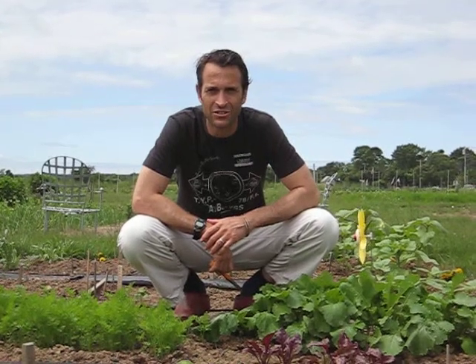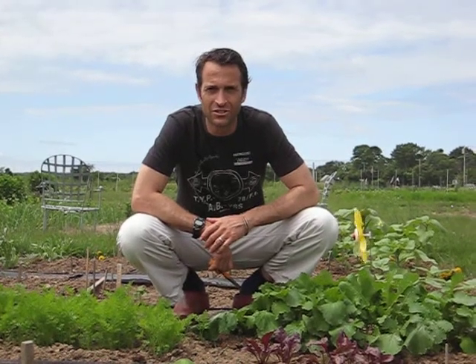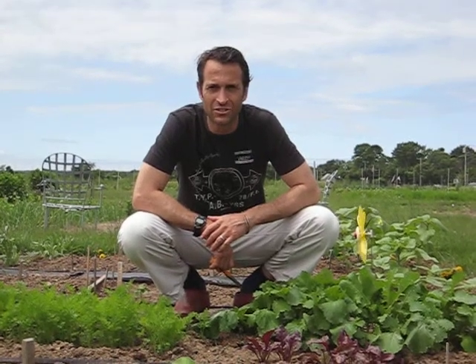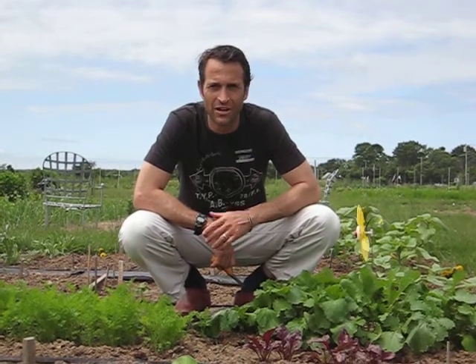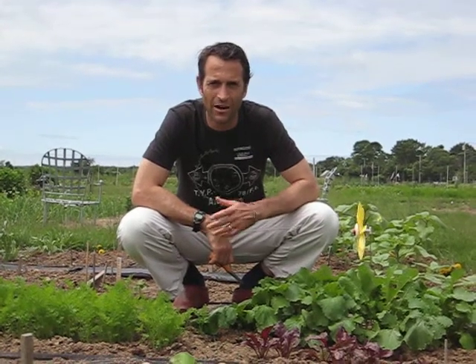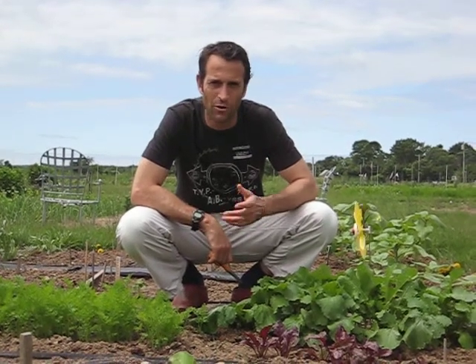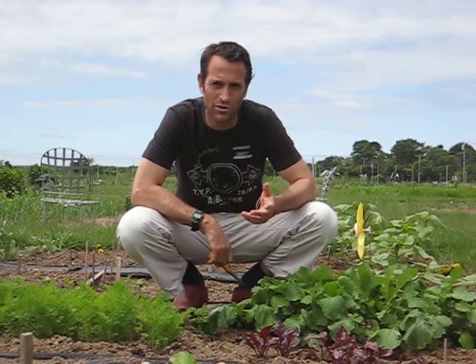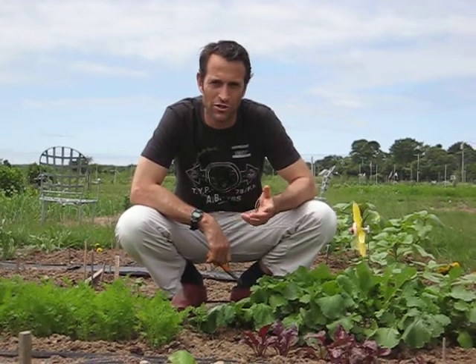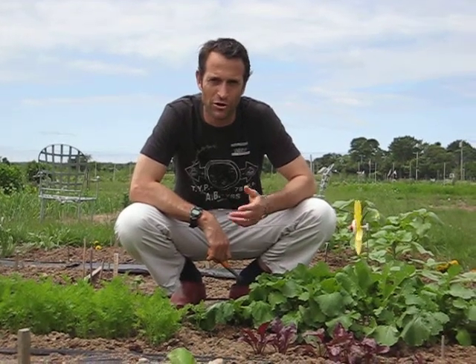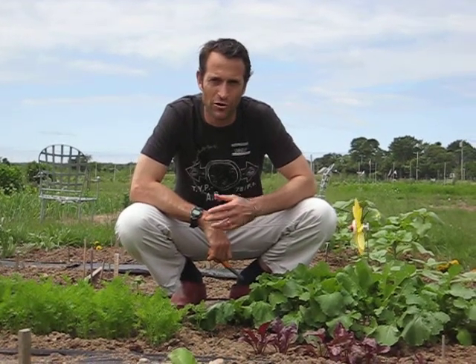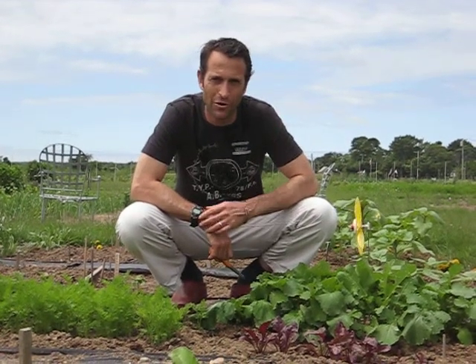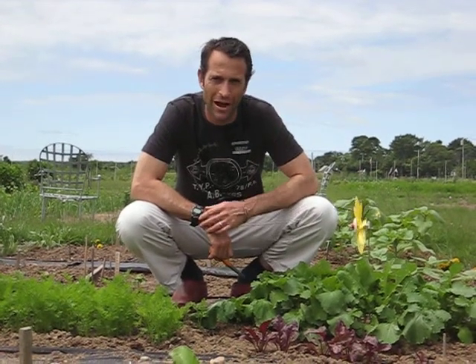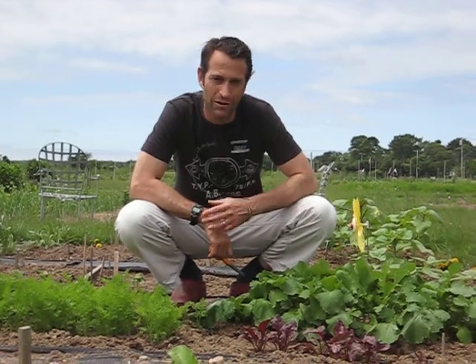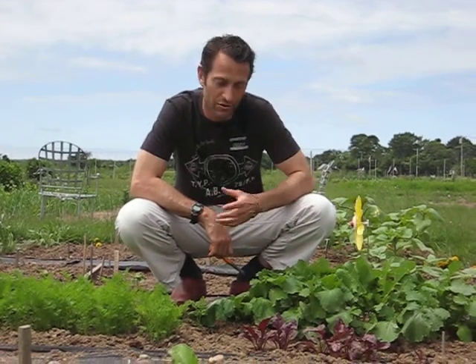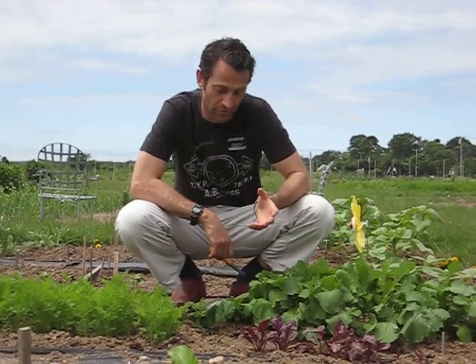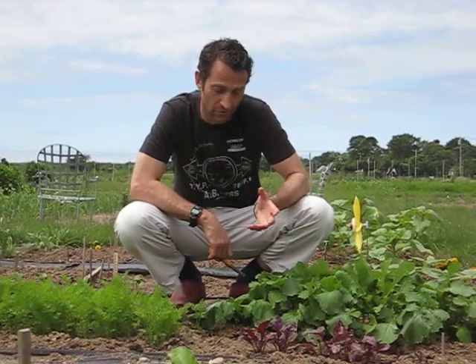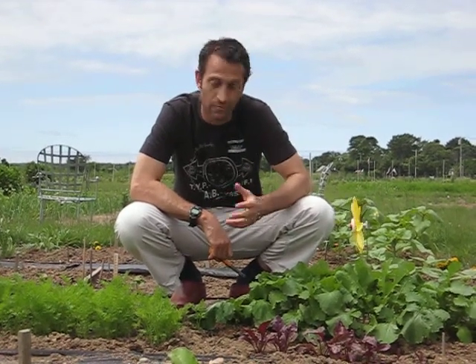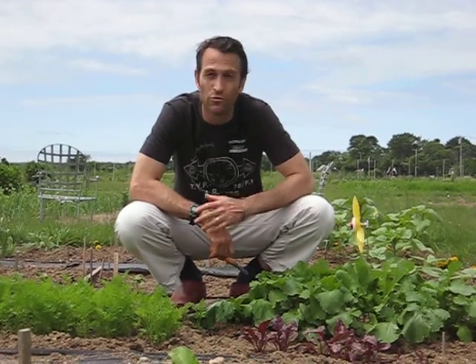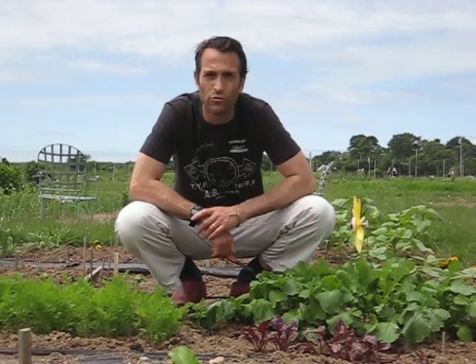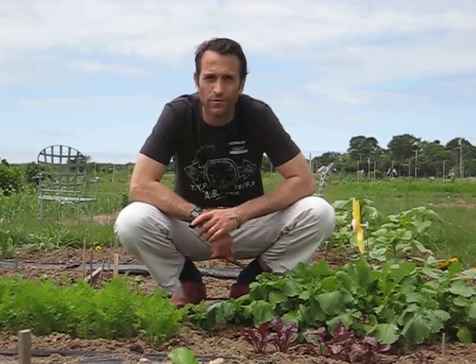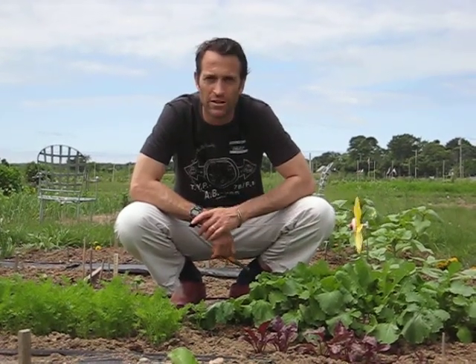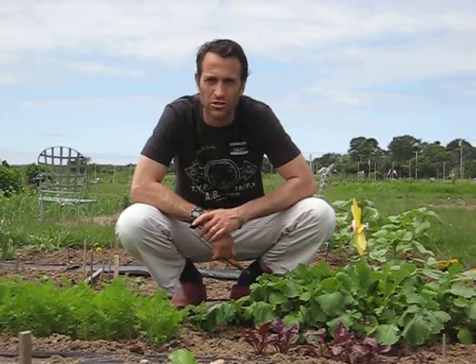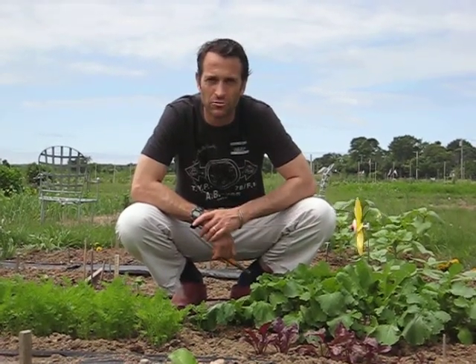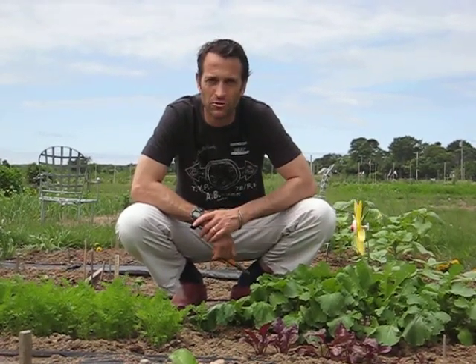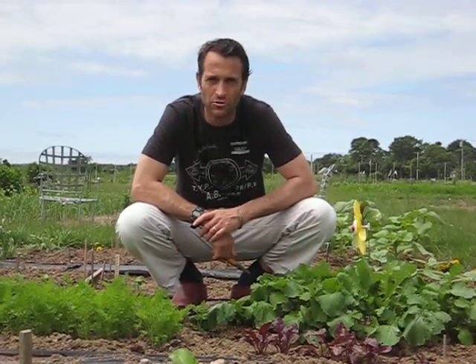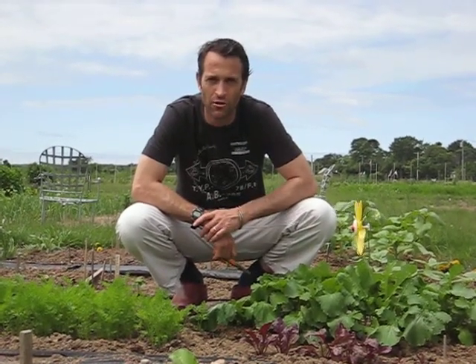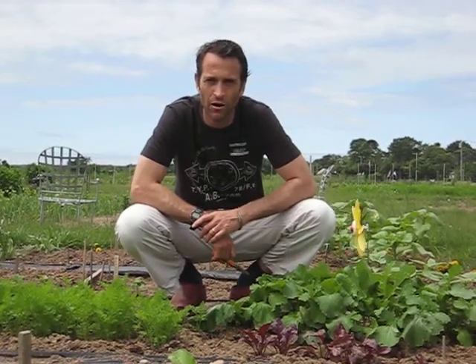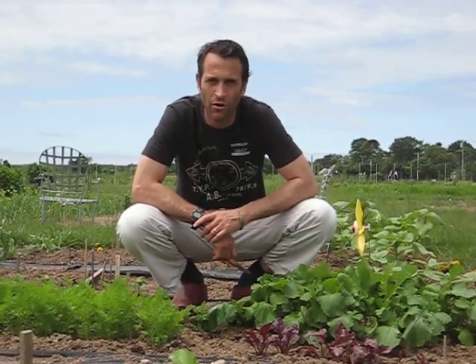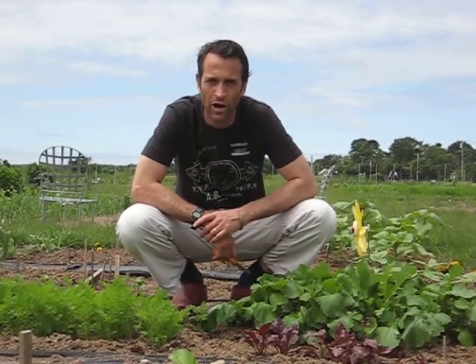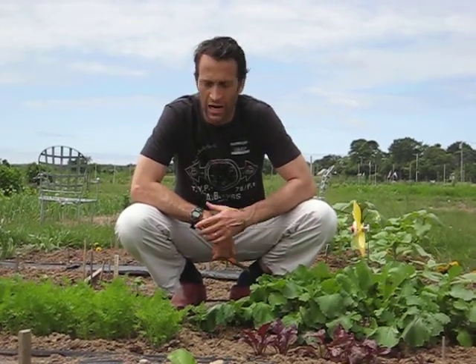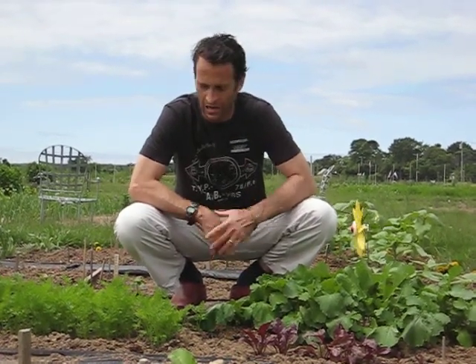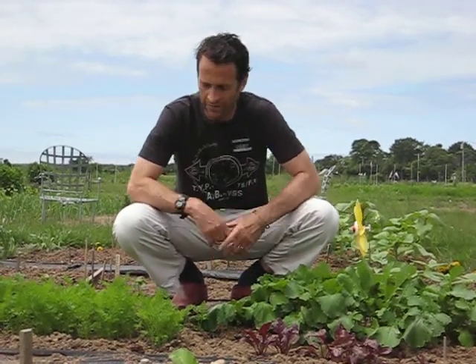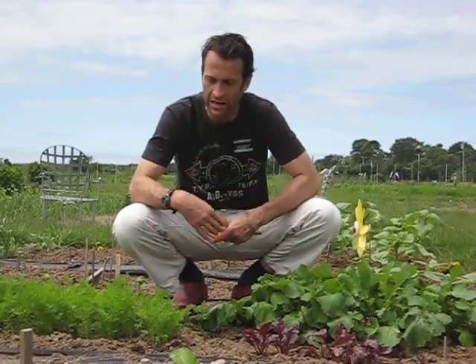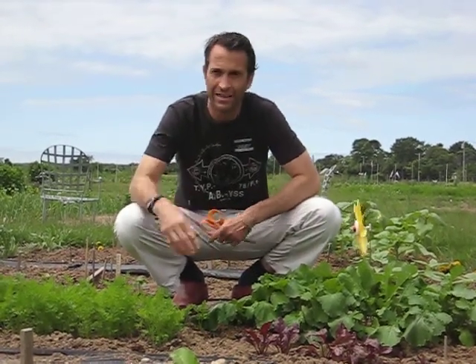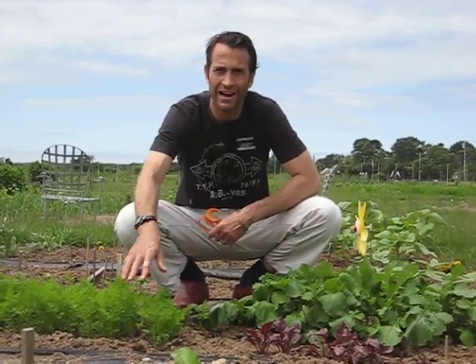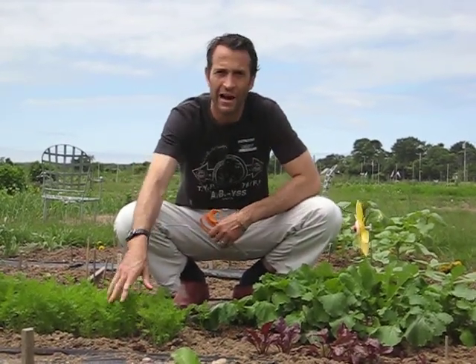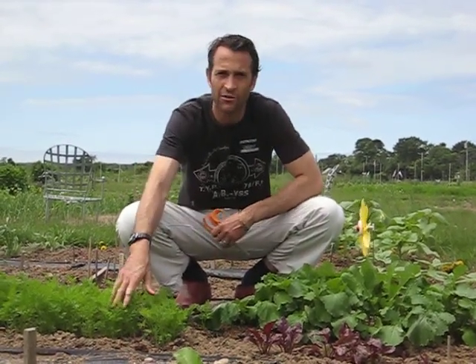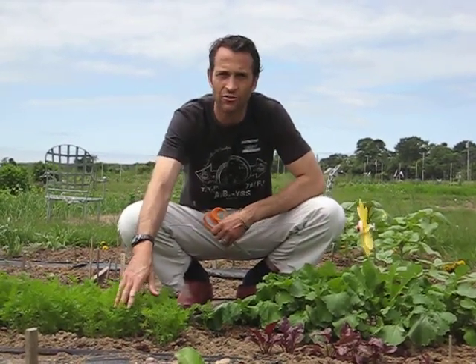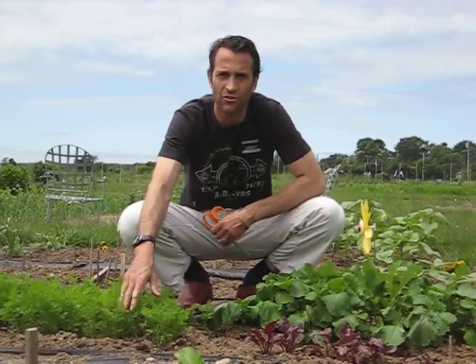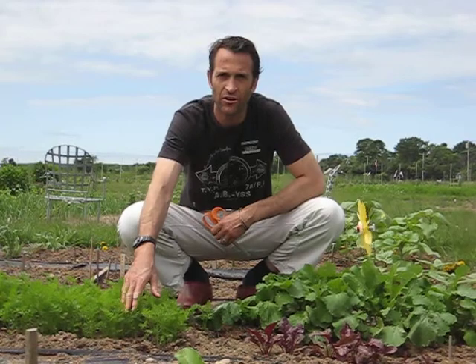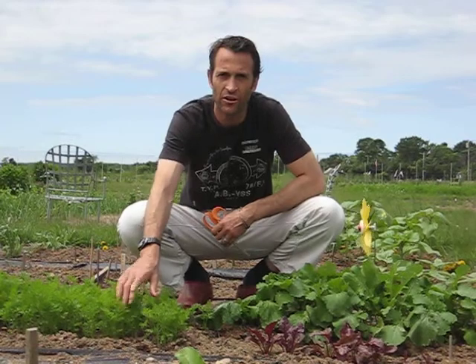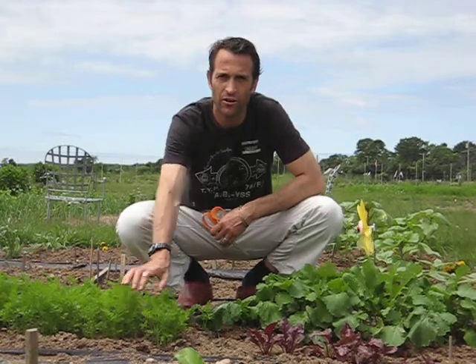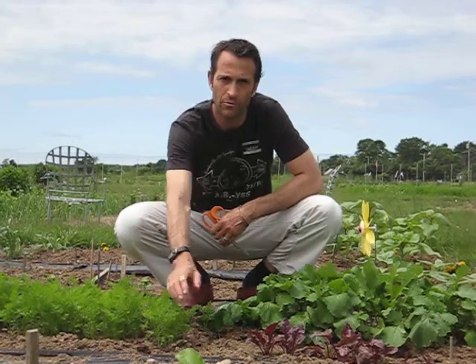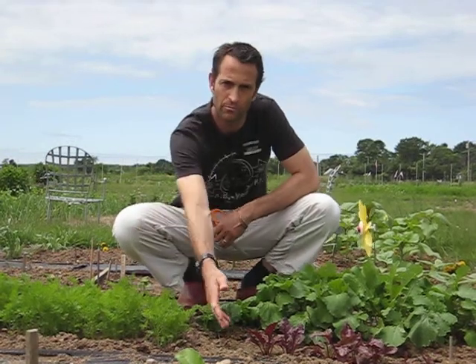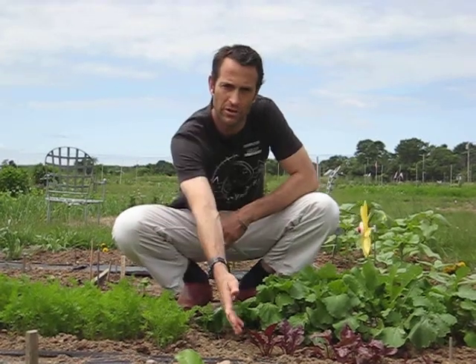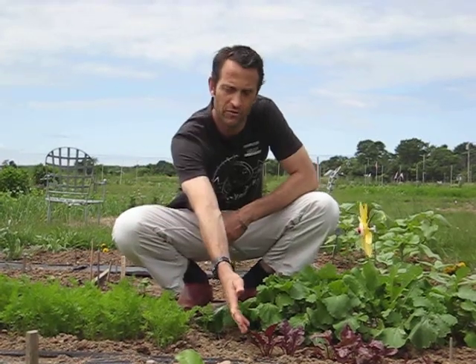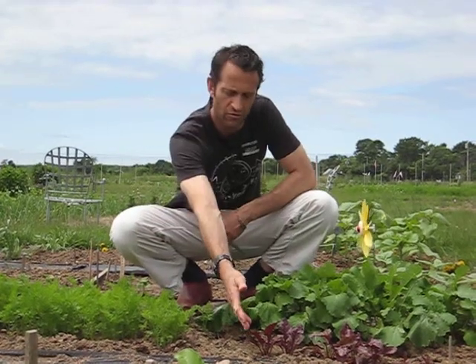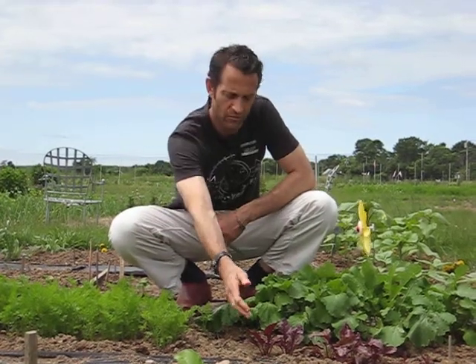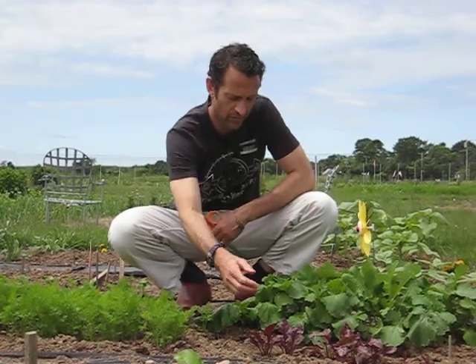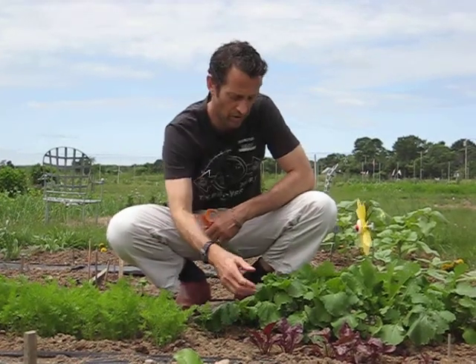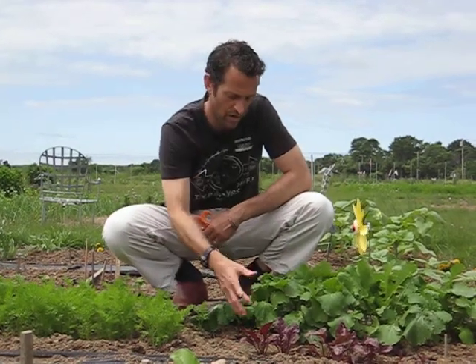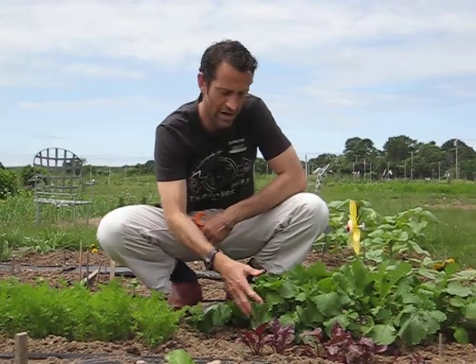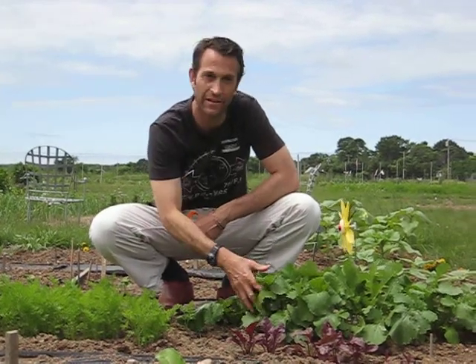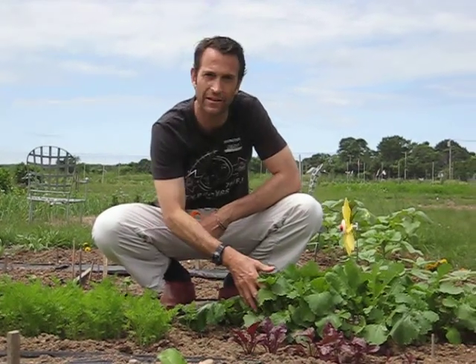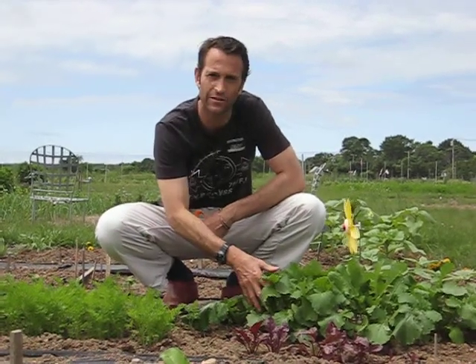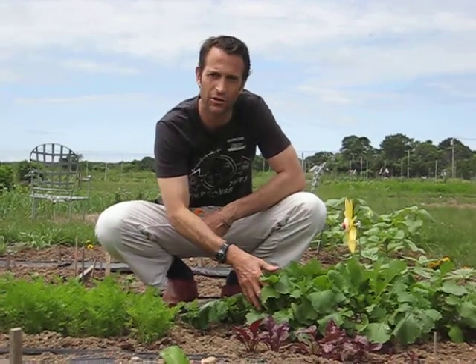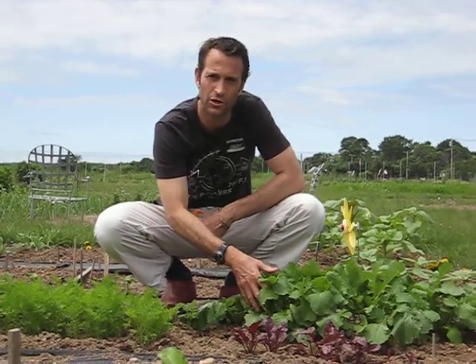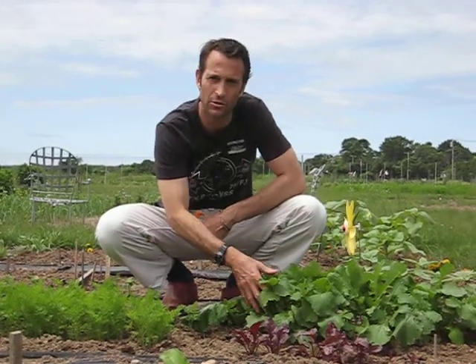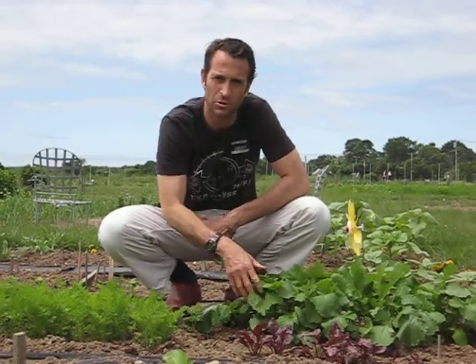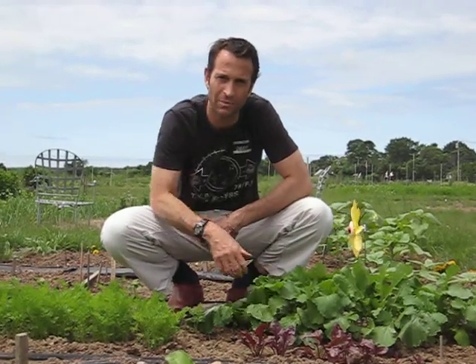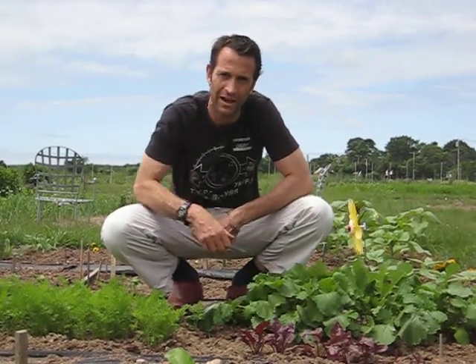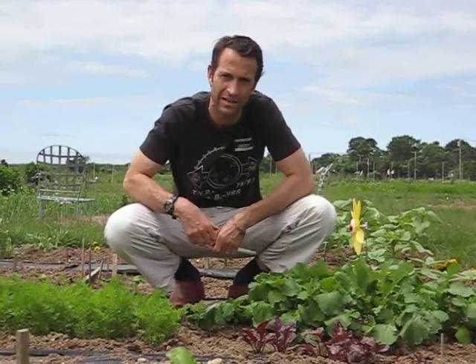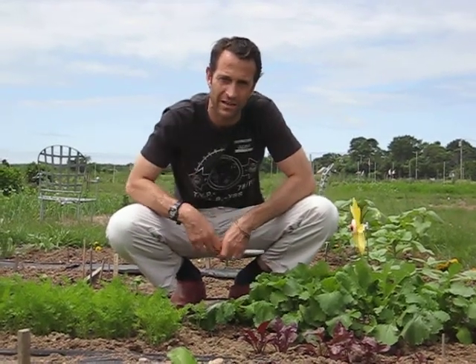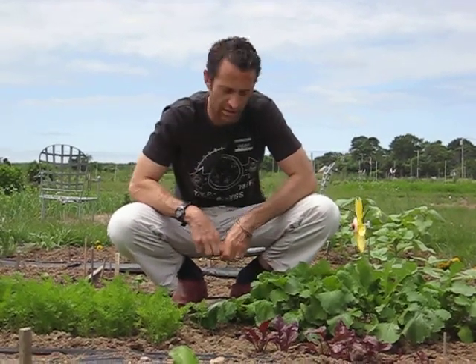Today I want to show you how different root vegetables grow. I've got carrots here, beets in front, and then turnips back here.